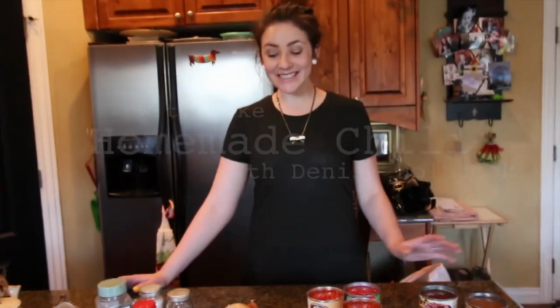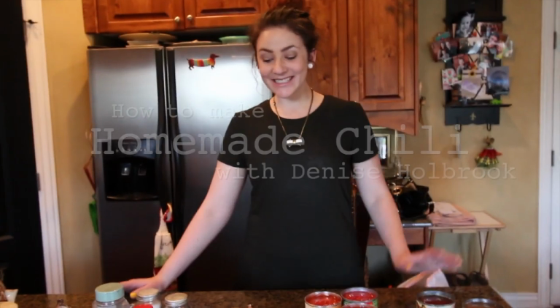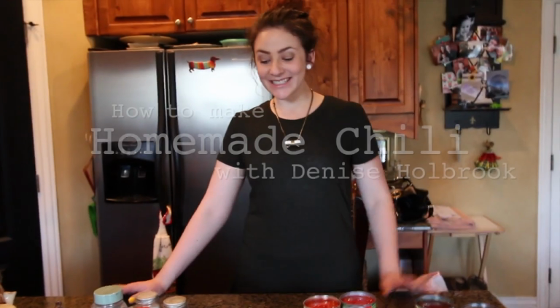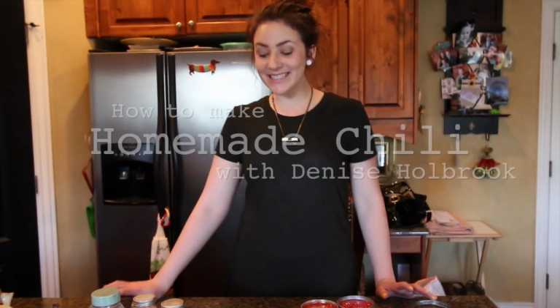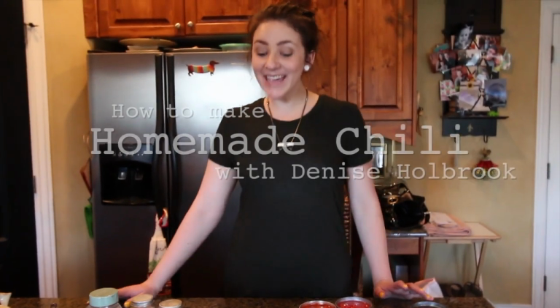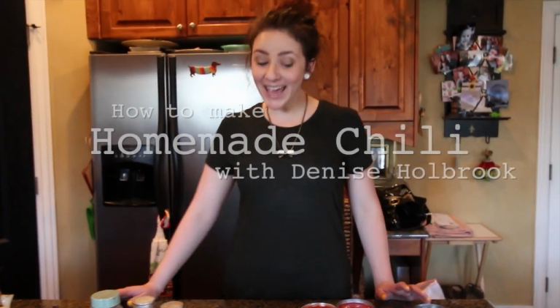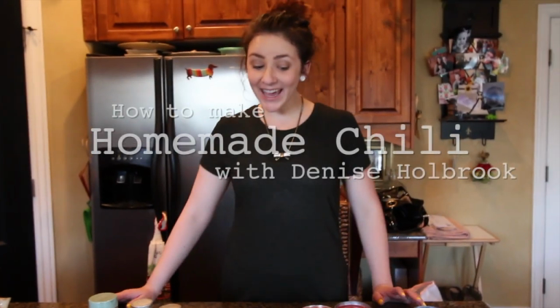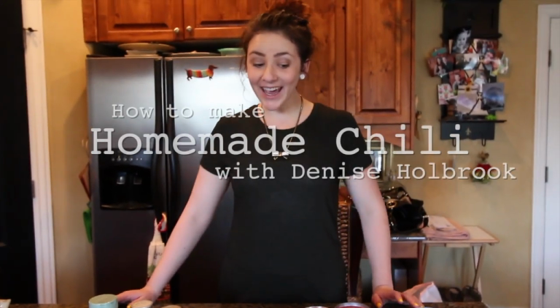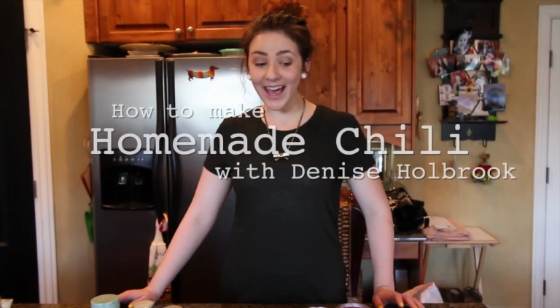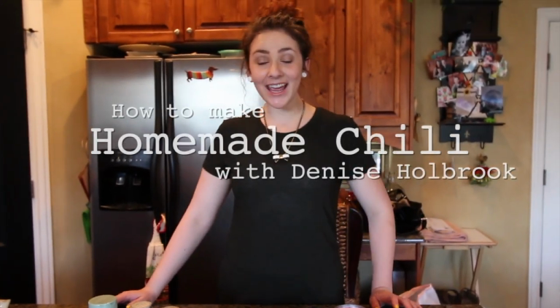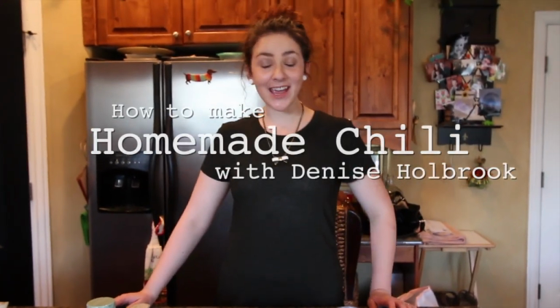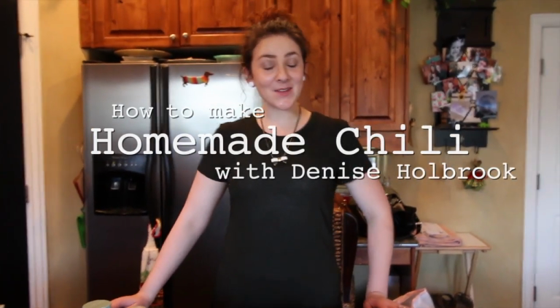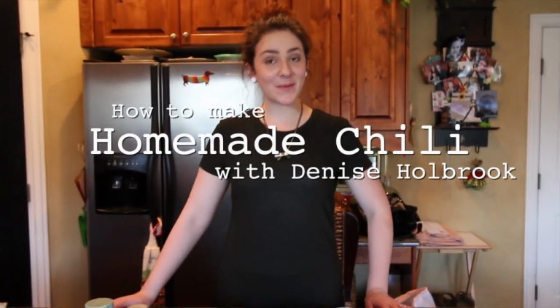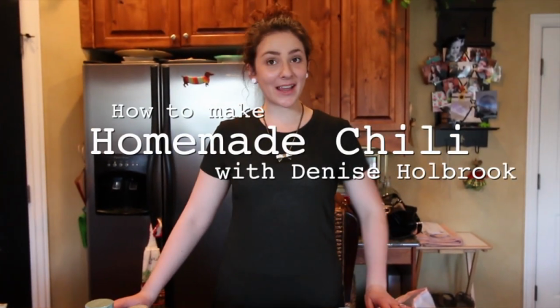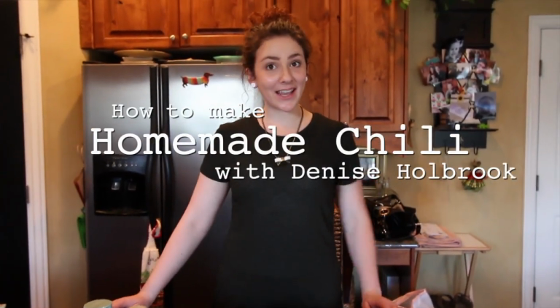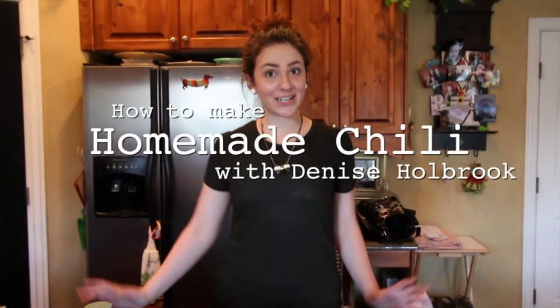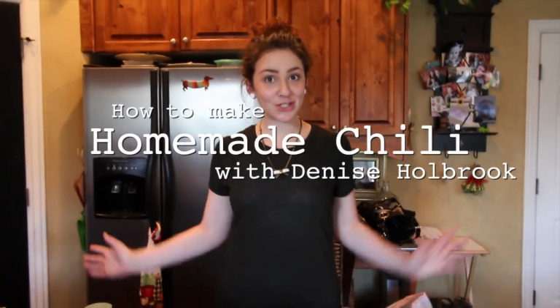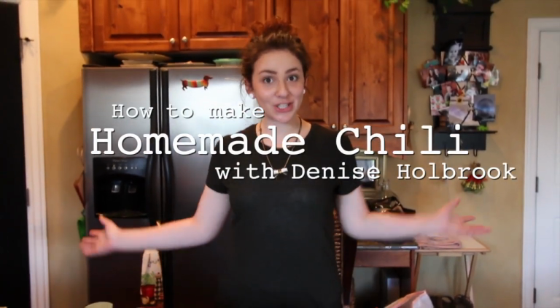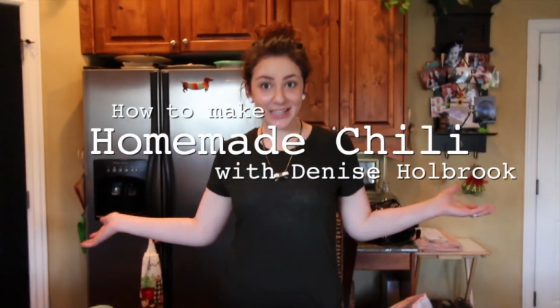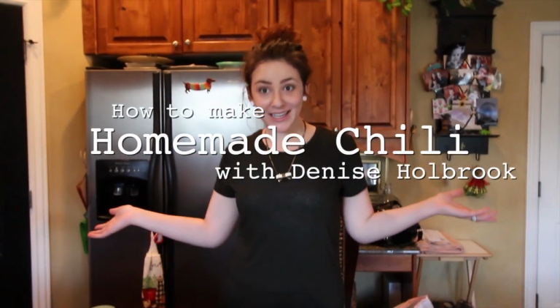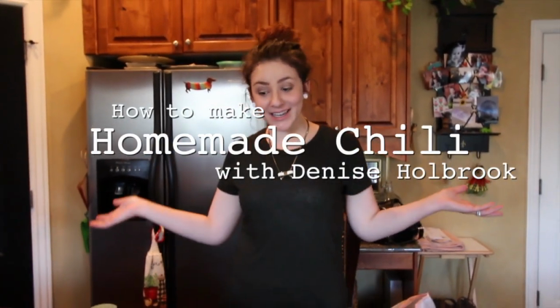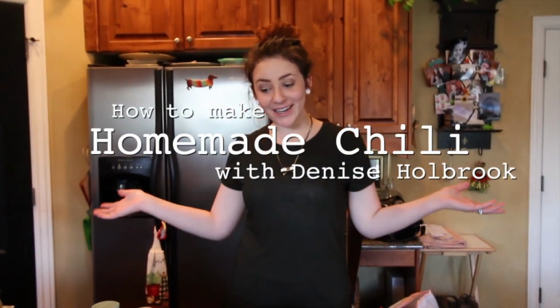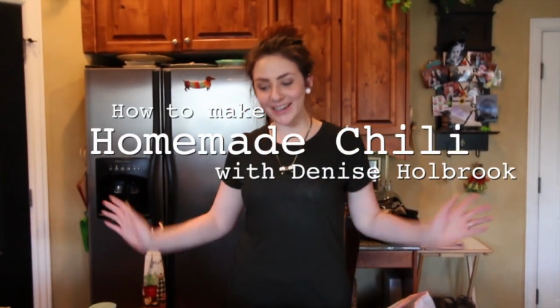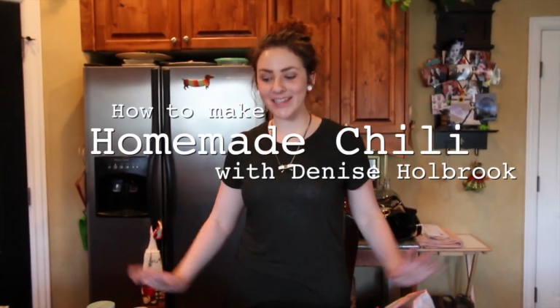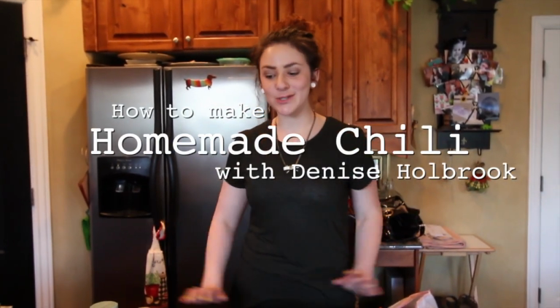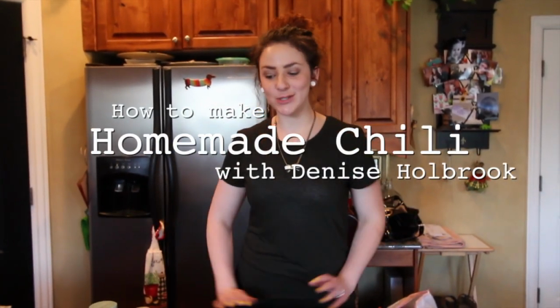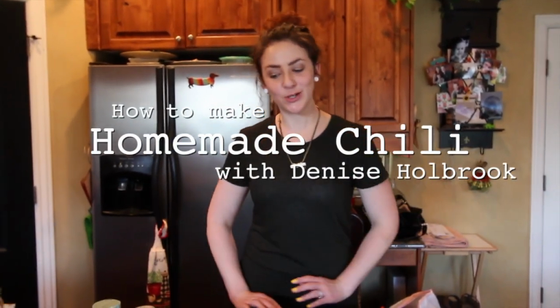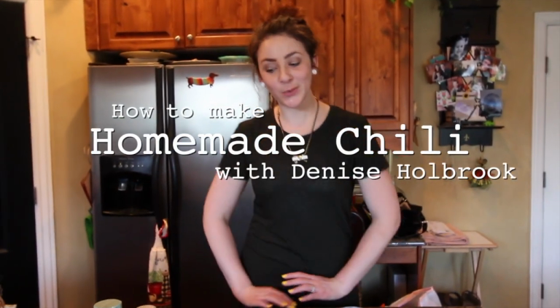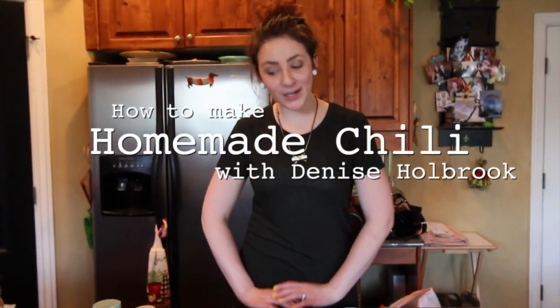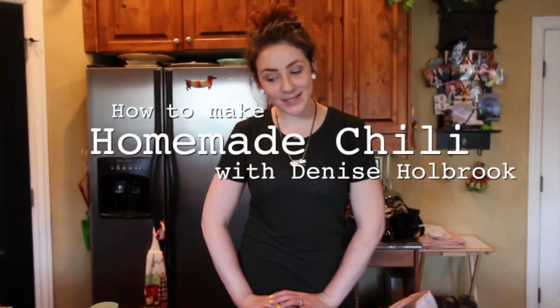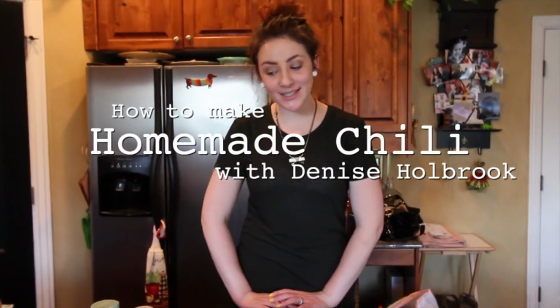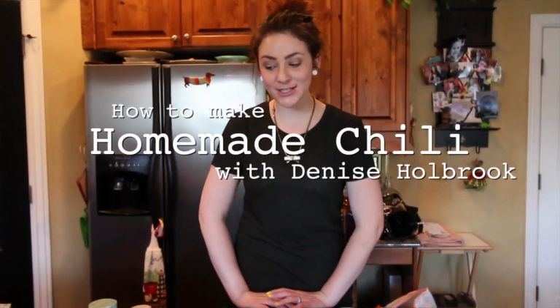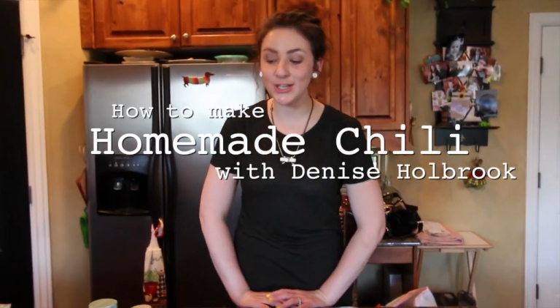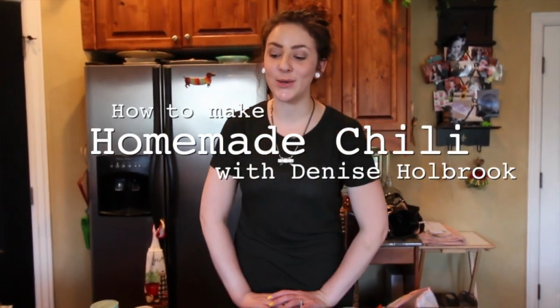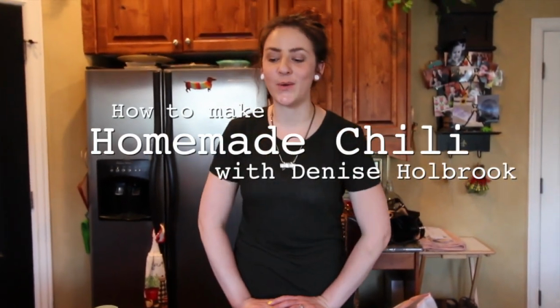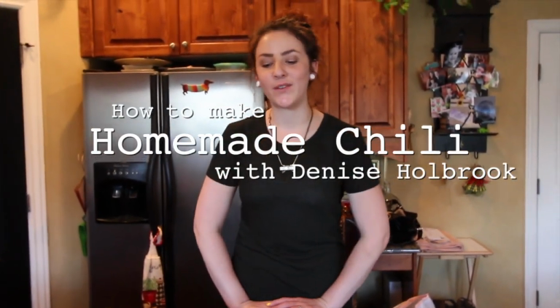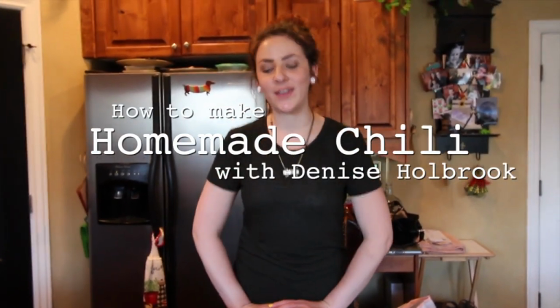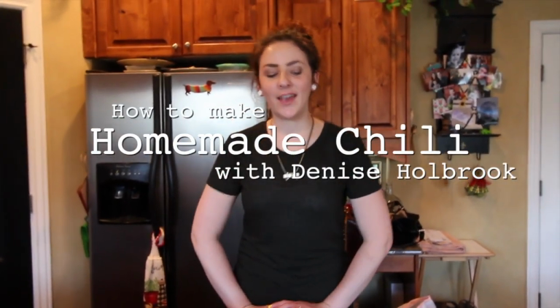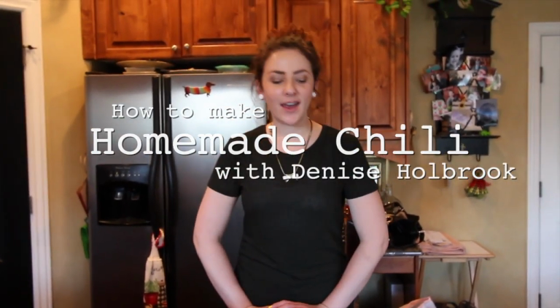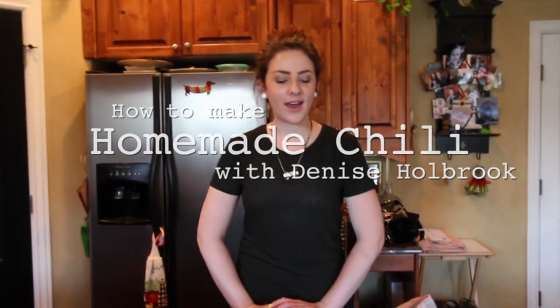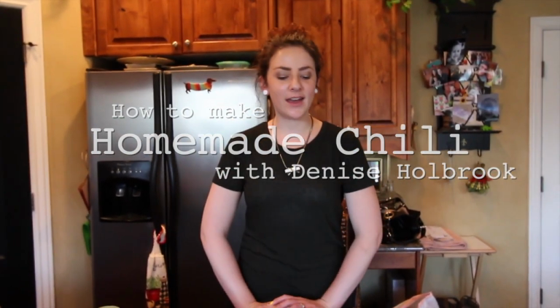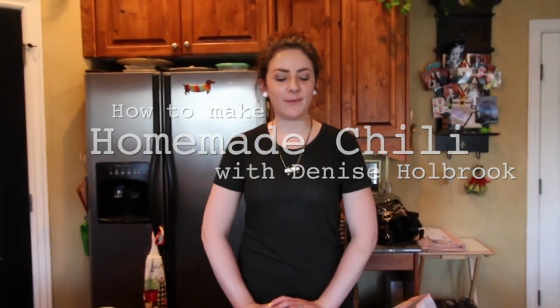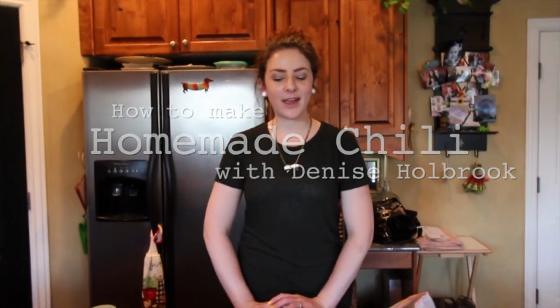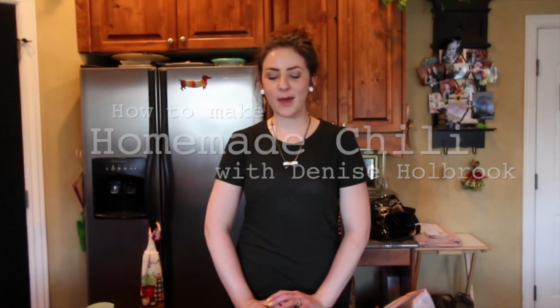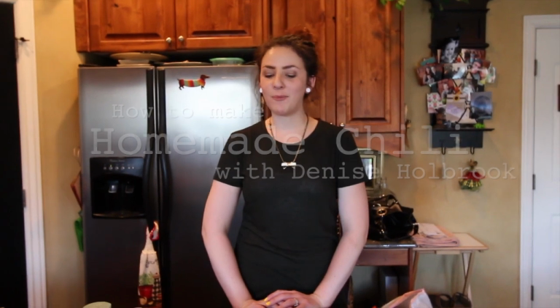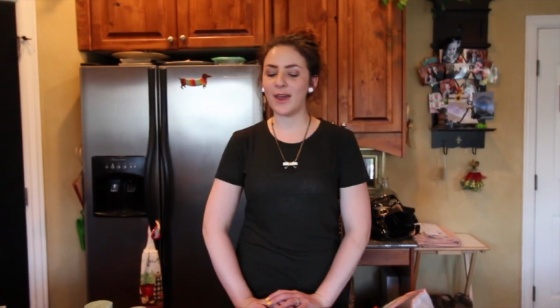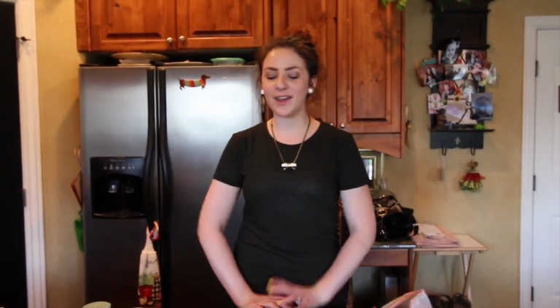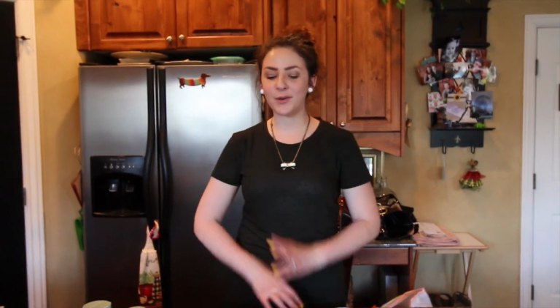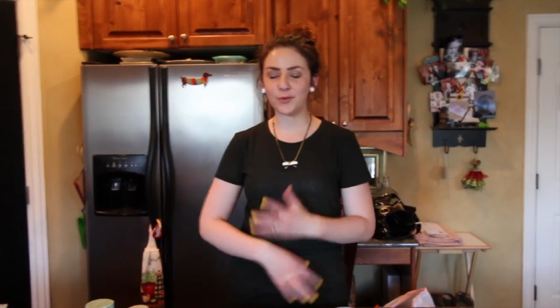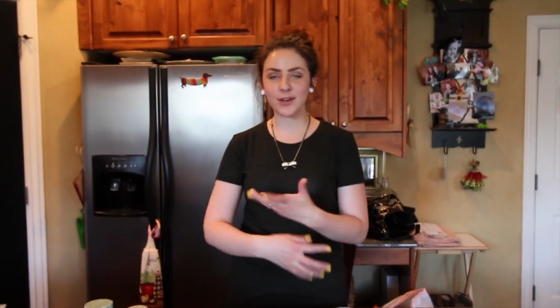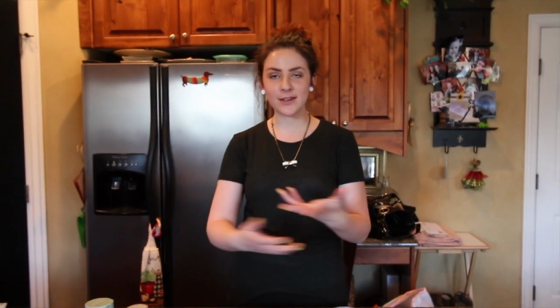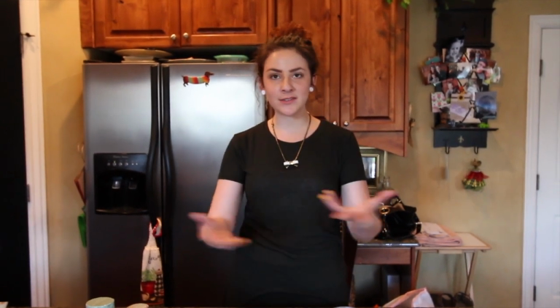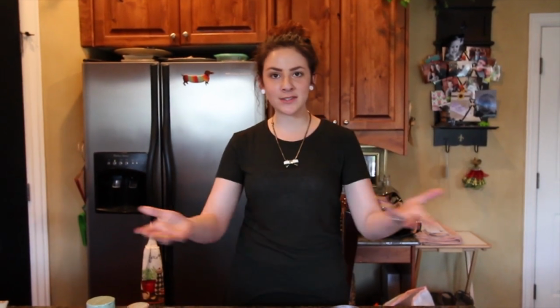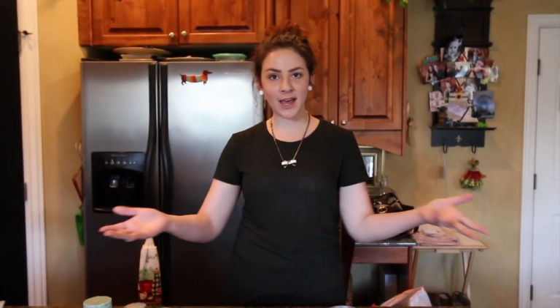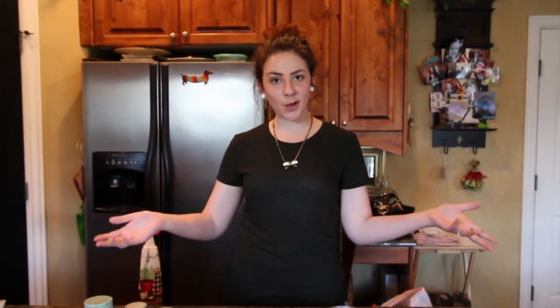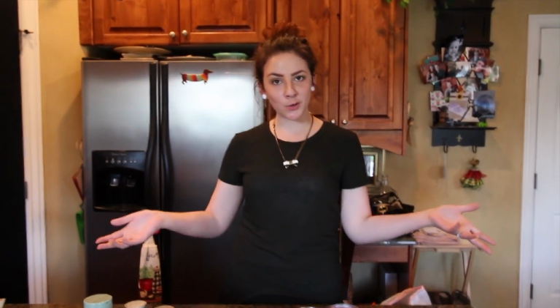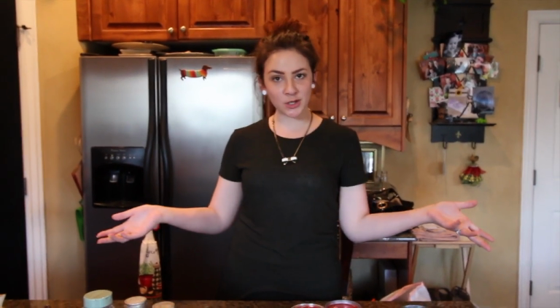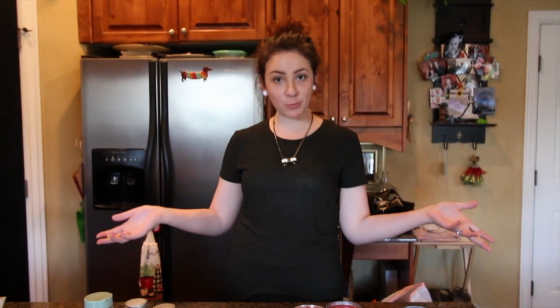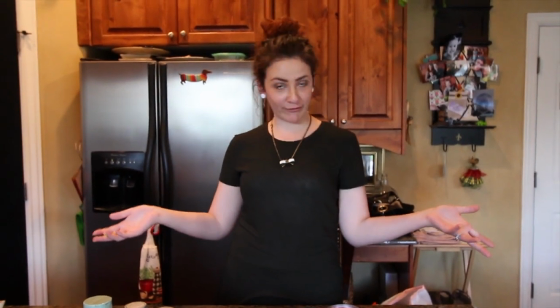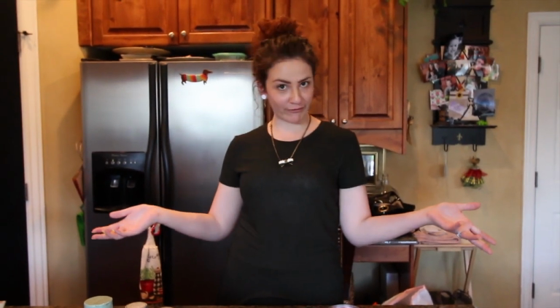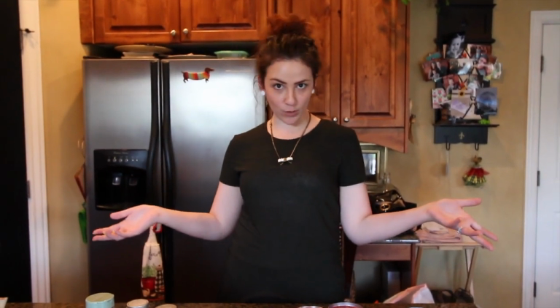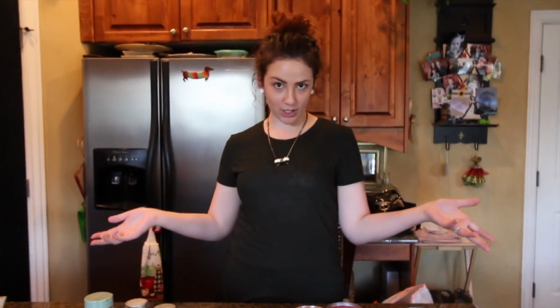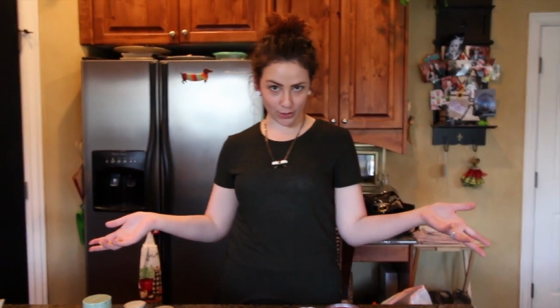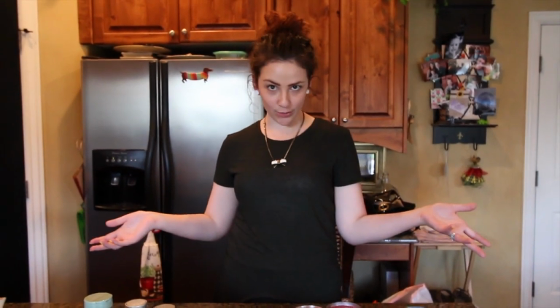Today I am making chili. It's super easy to do. I have my ingredients out before you.